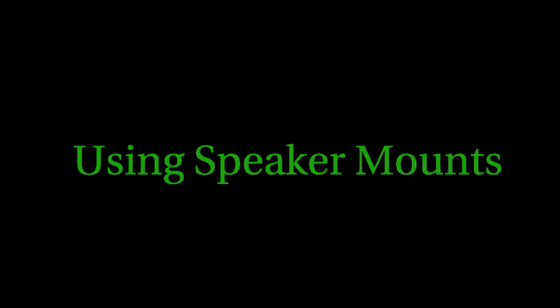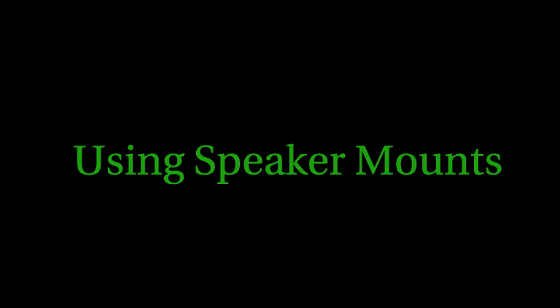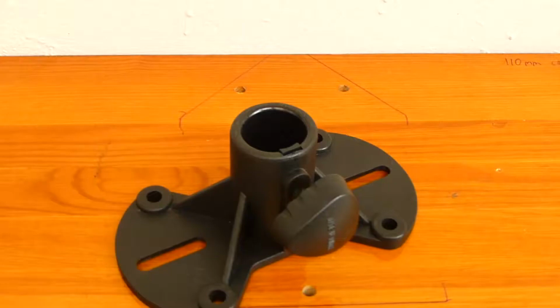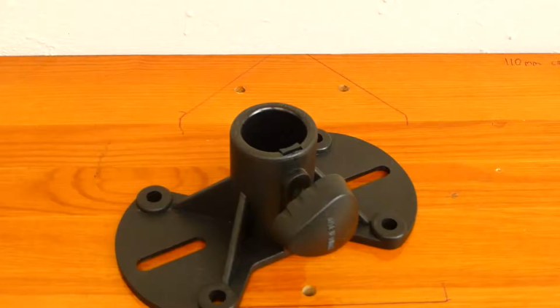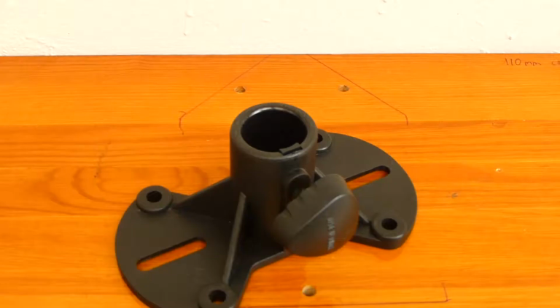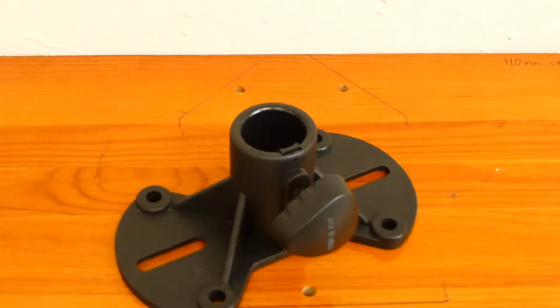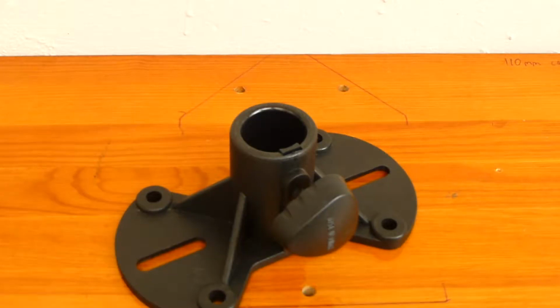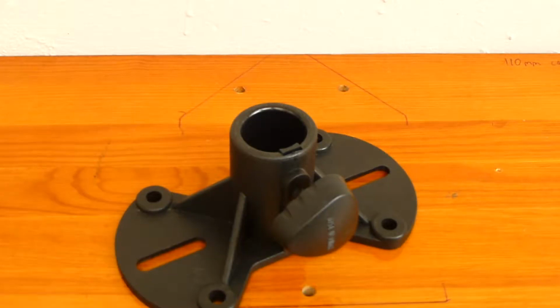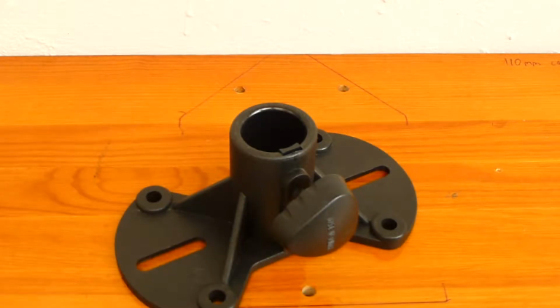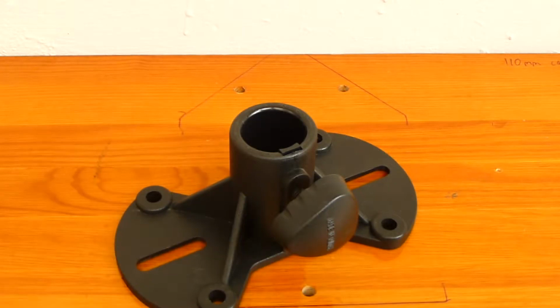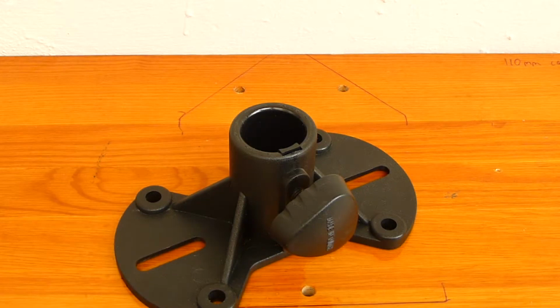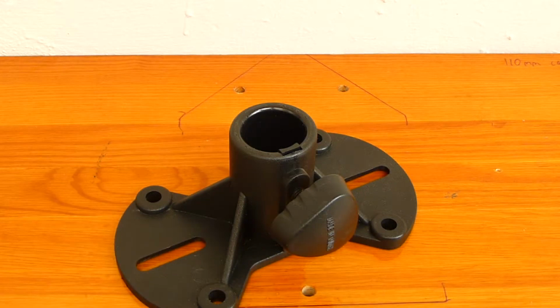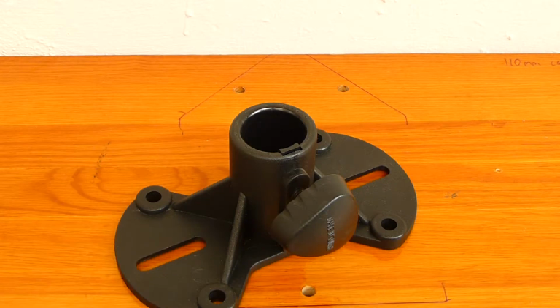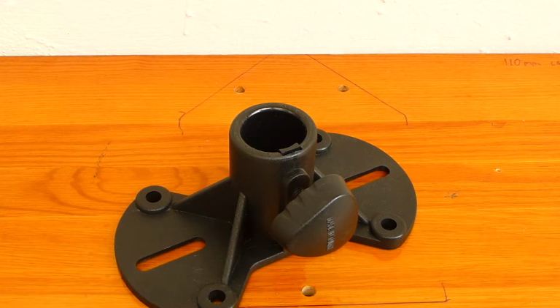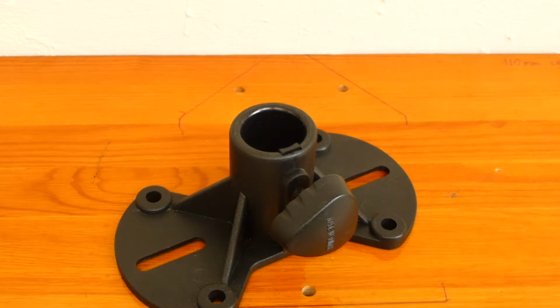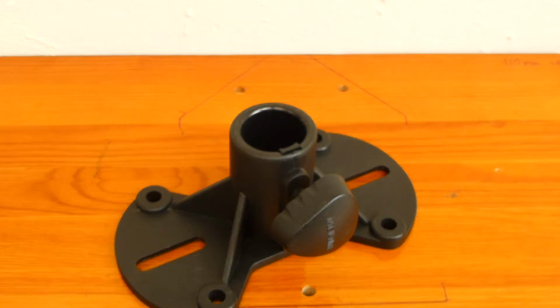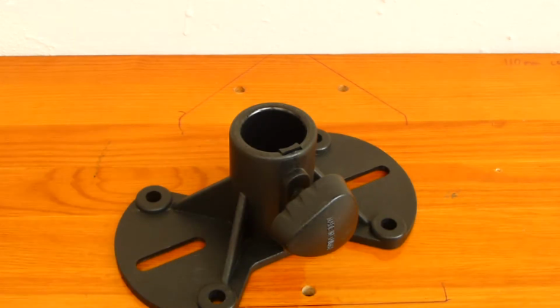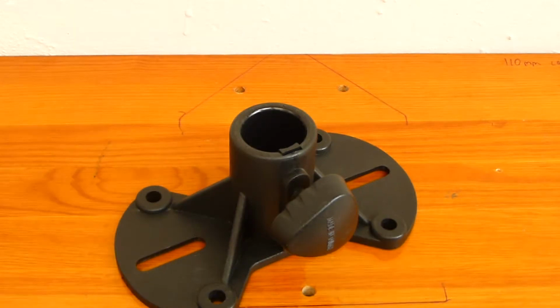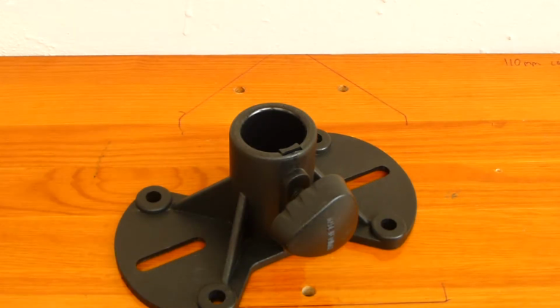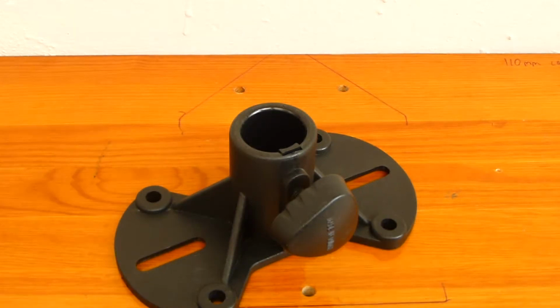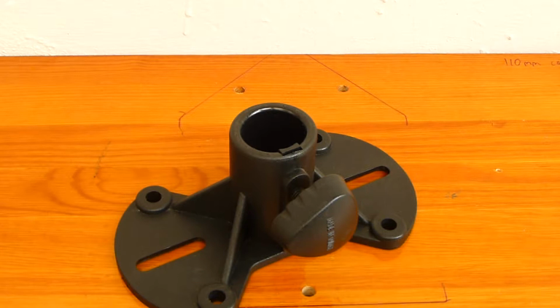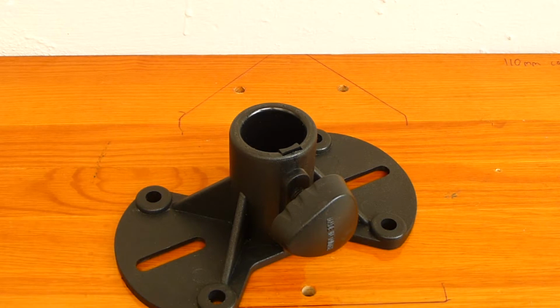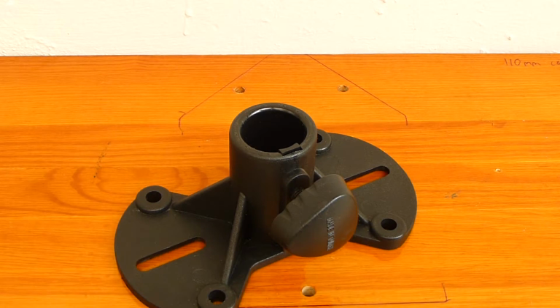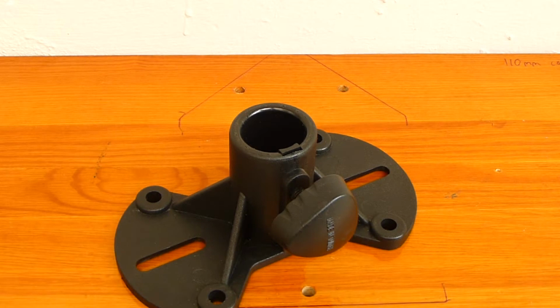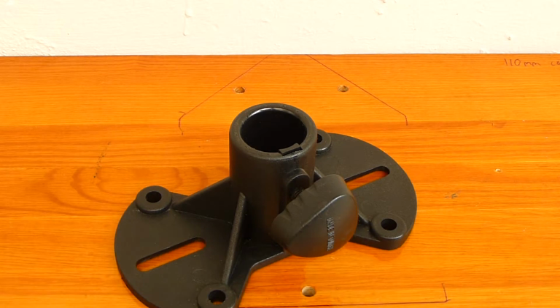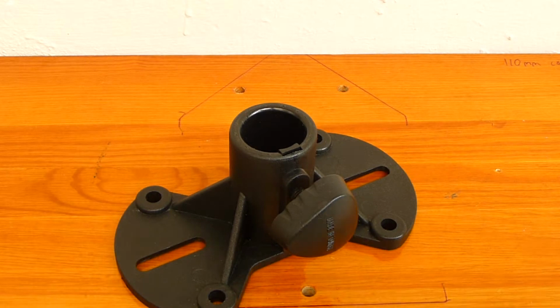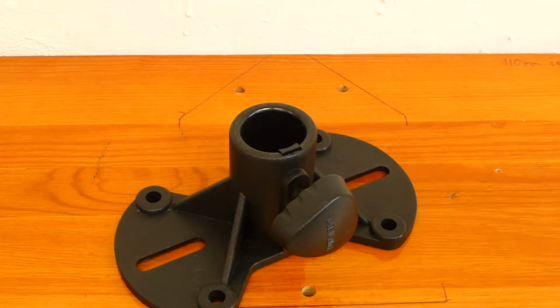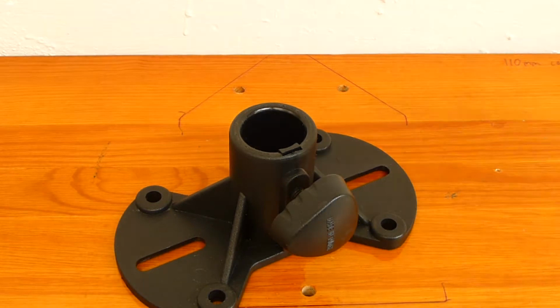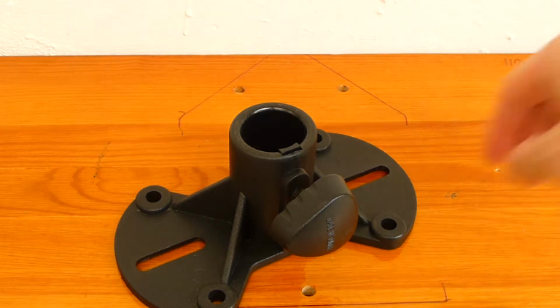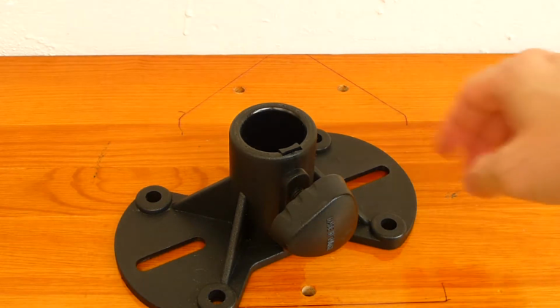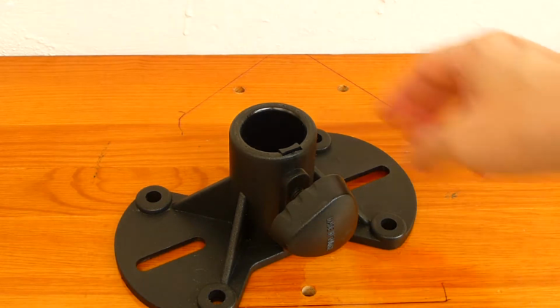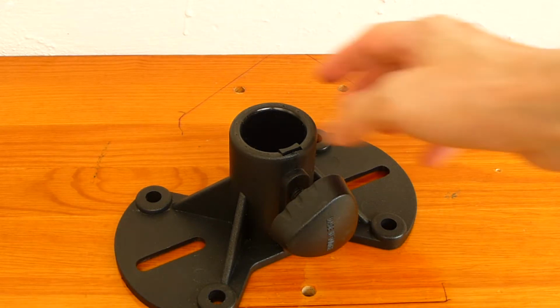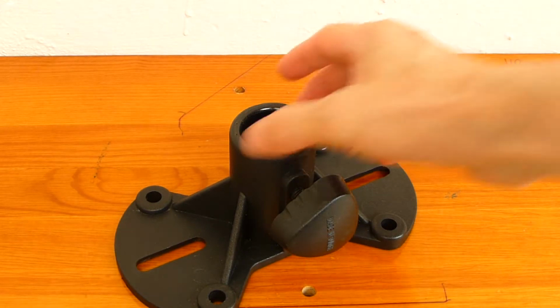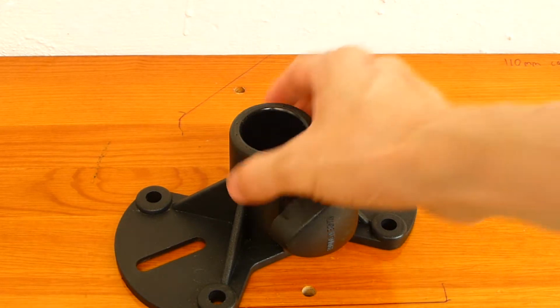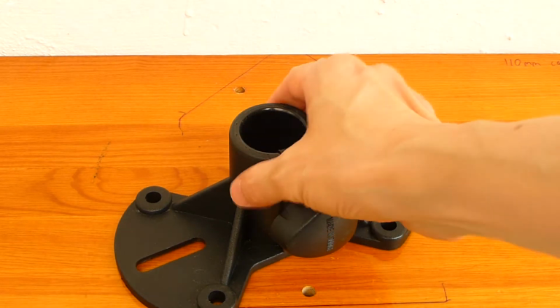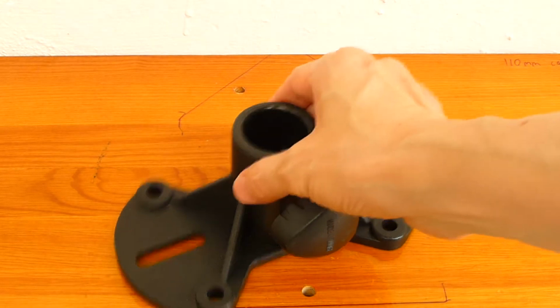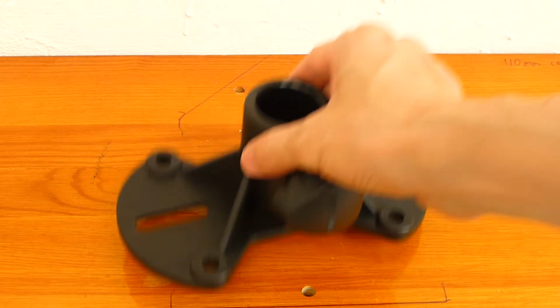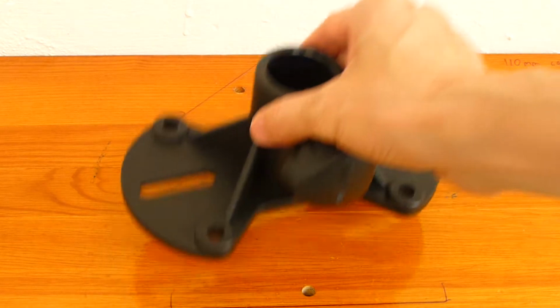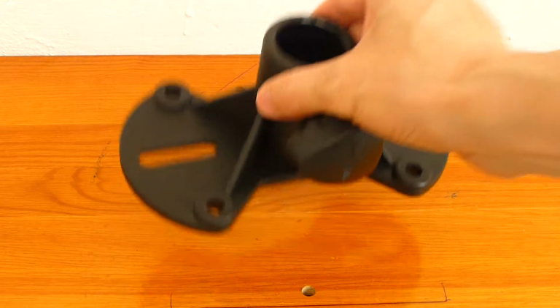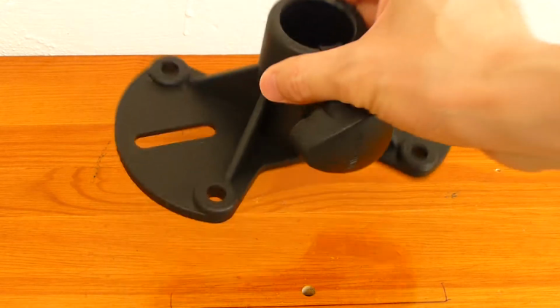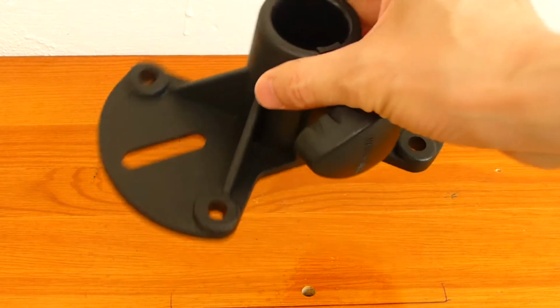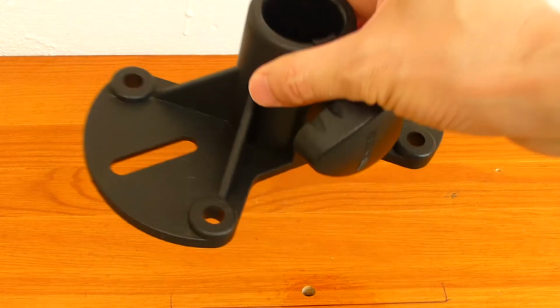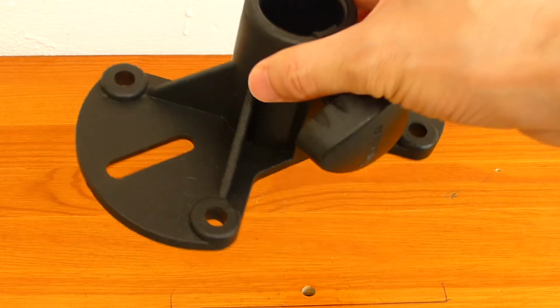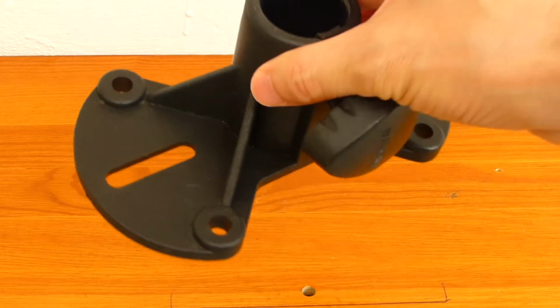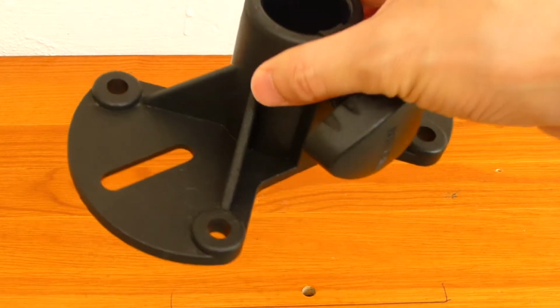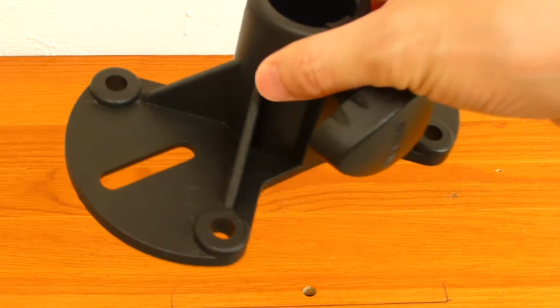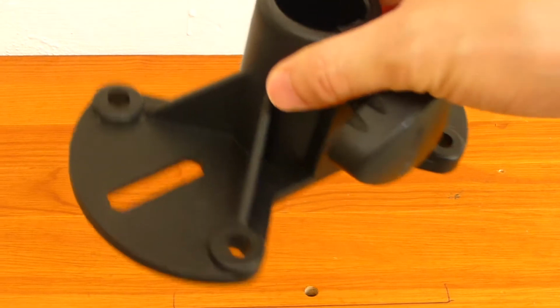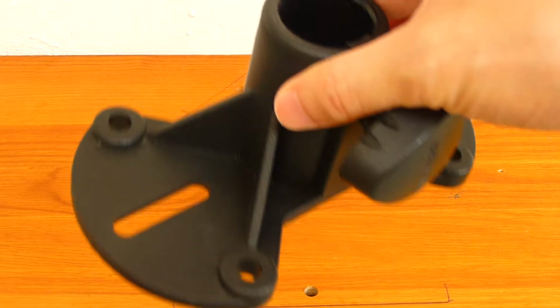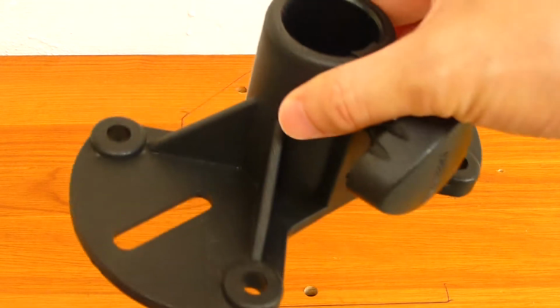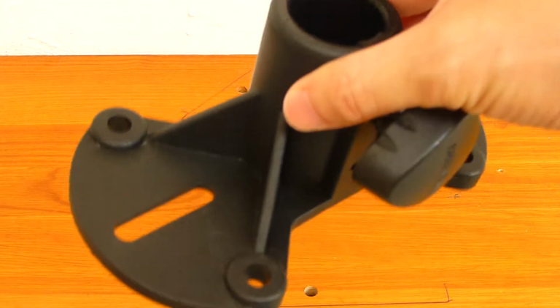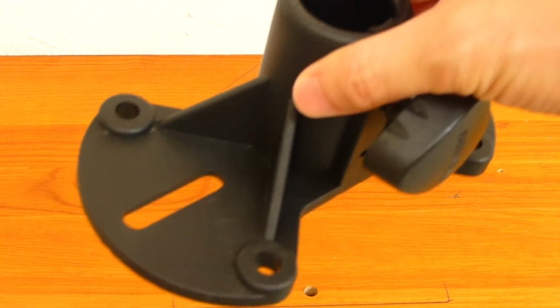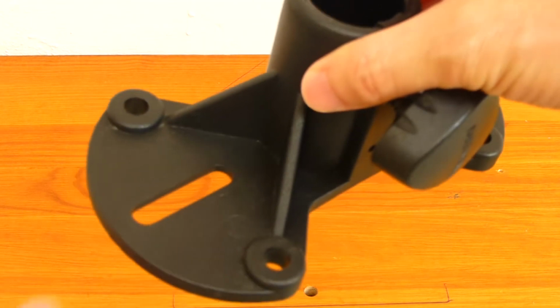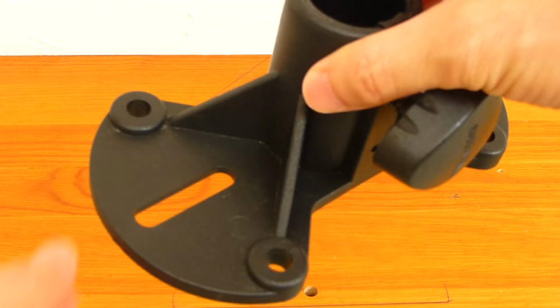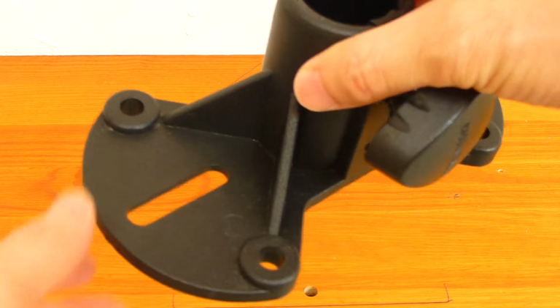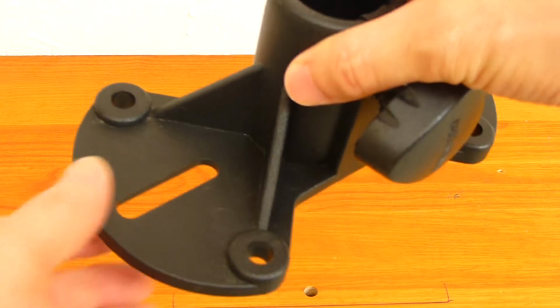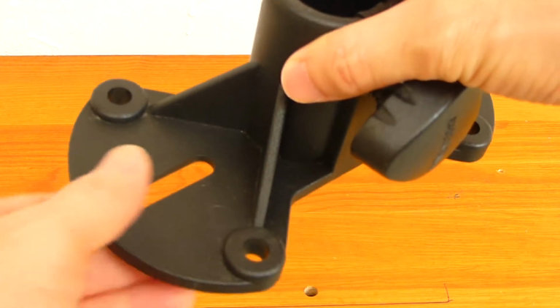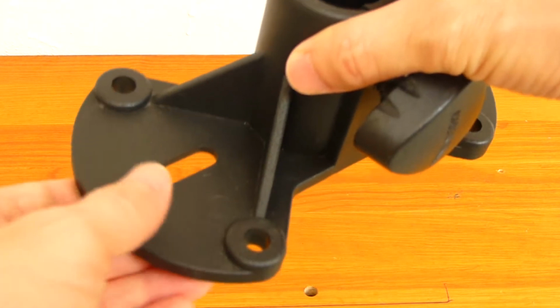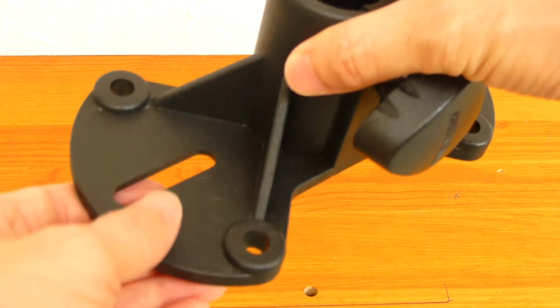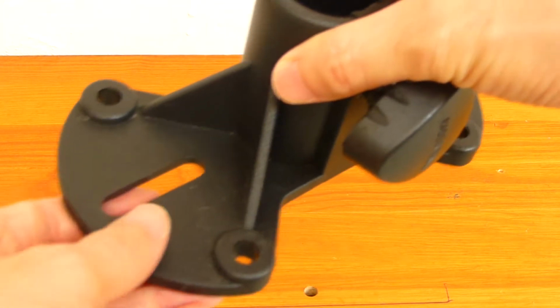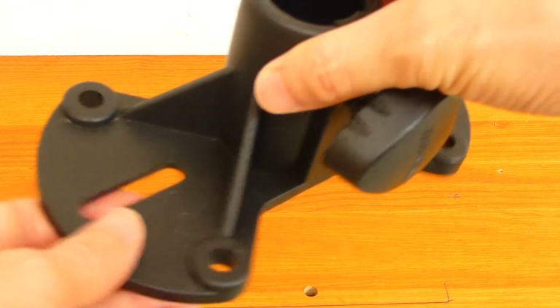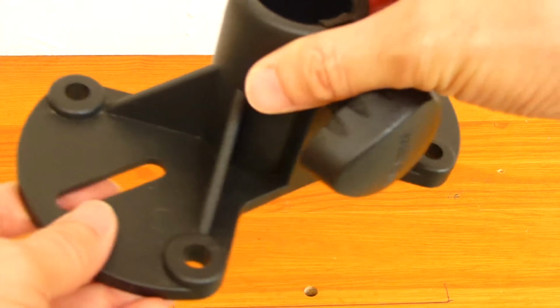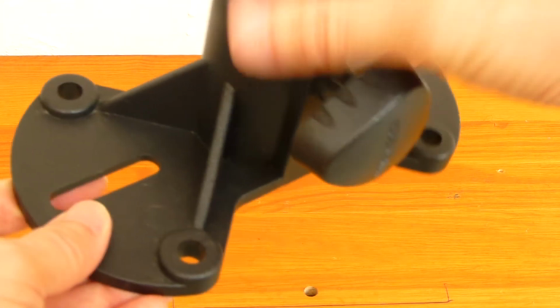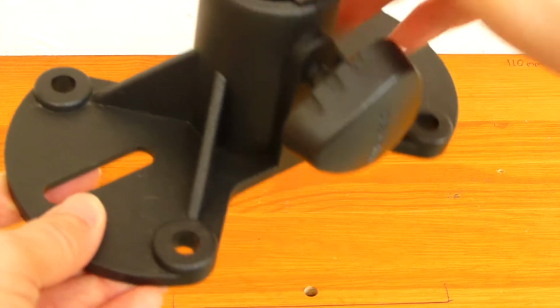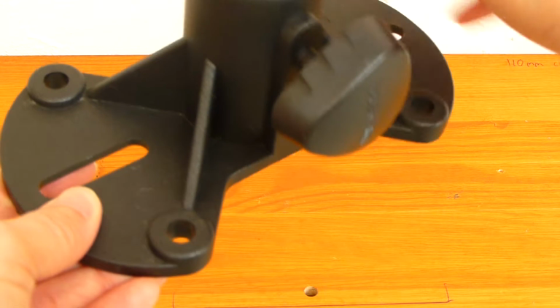A speaker mount, or top hat, is an adapter for mounting speakers on top of a speaker pole or speaker stand.